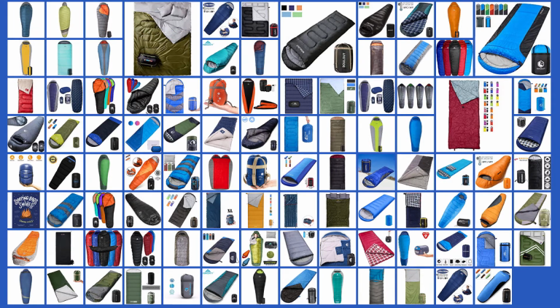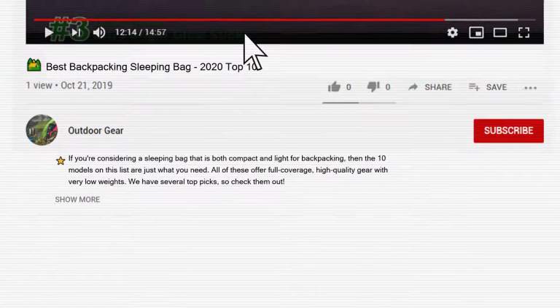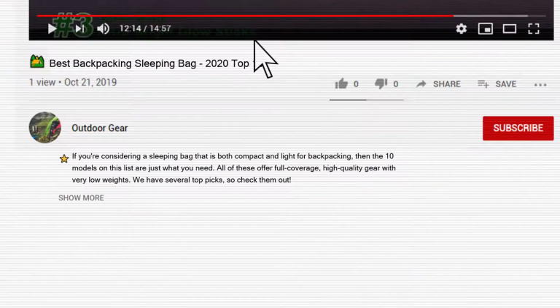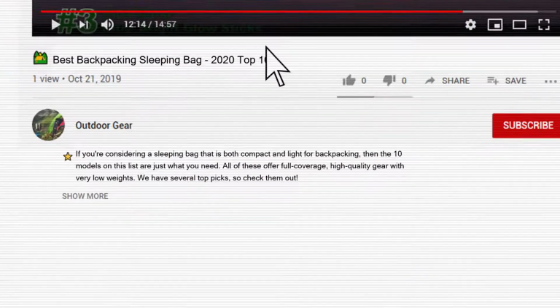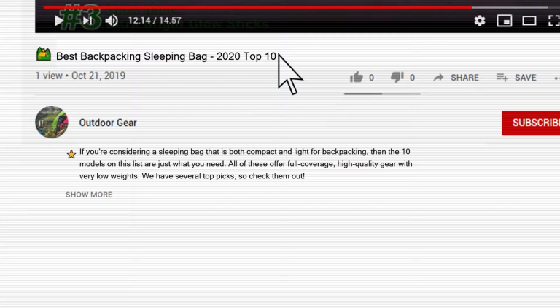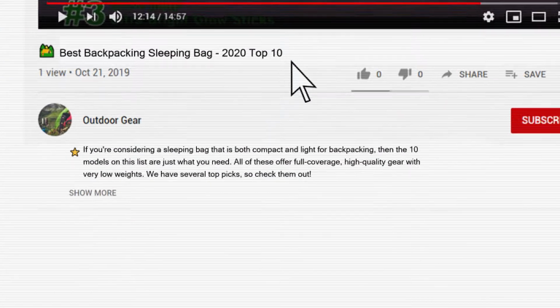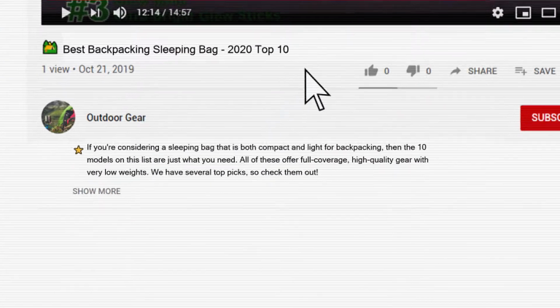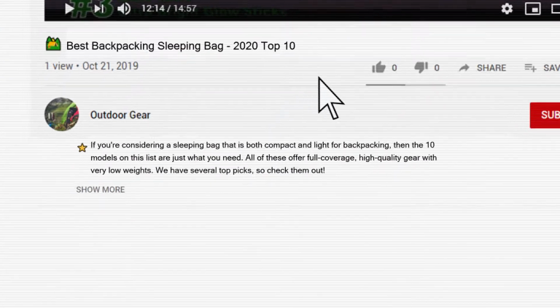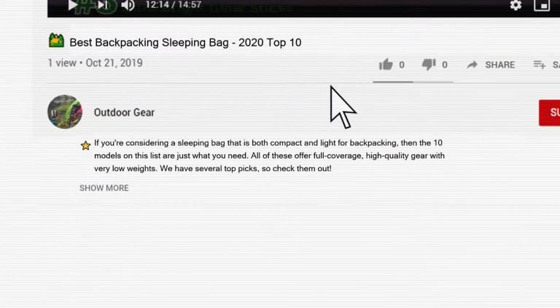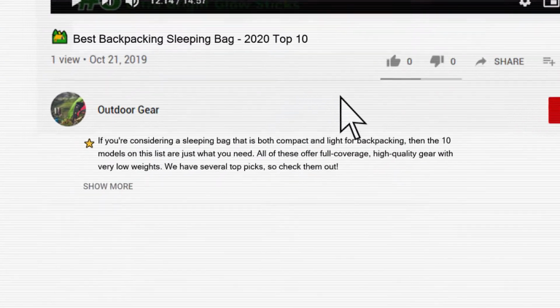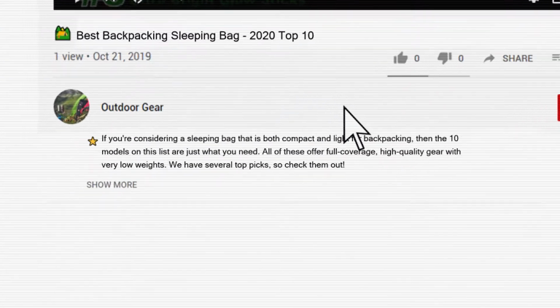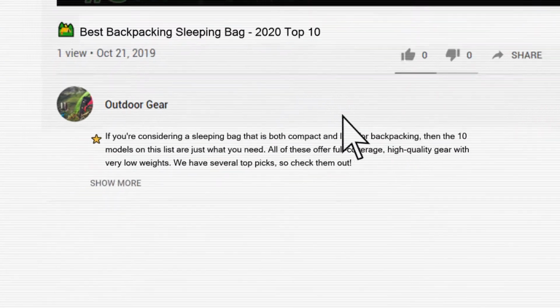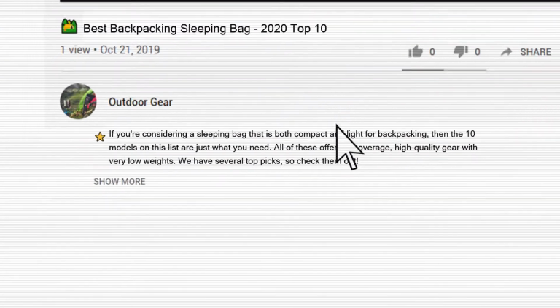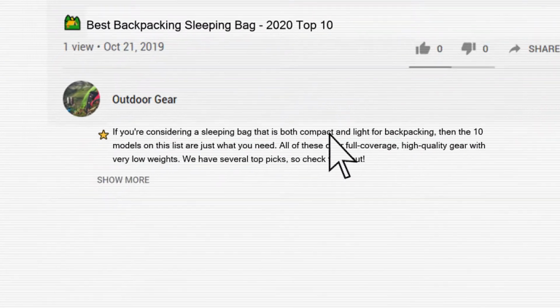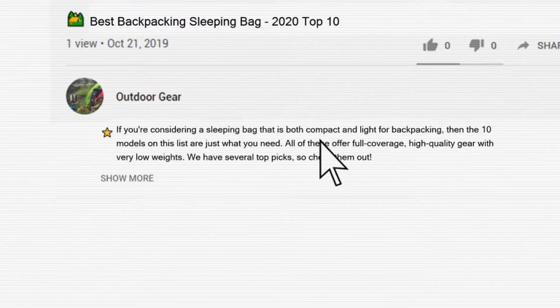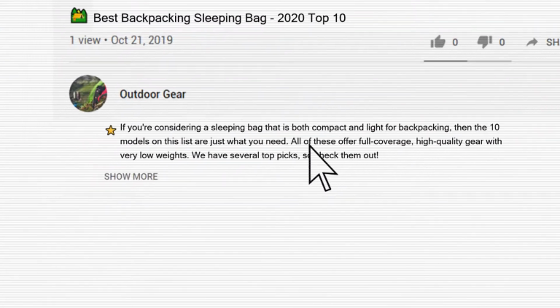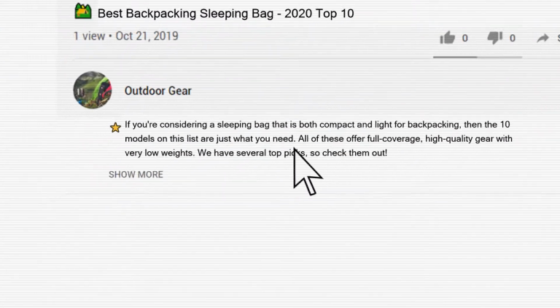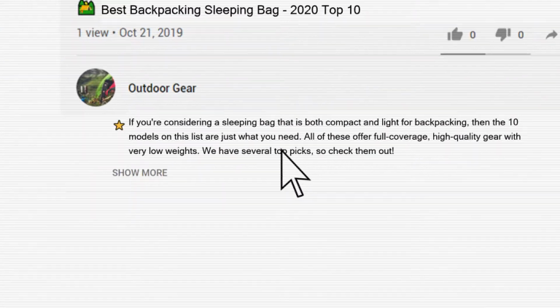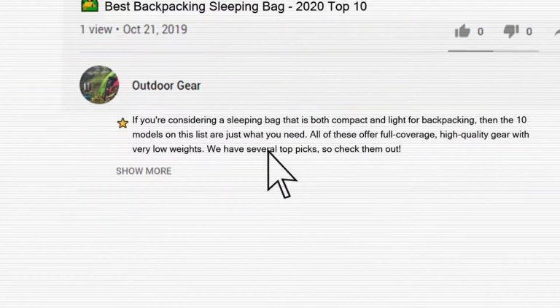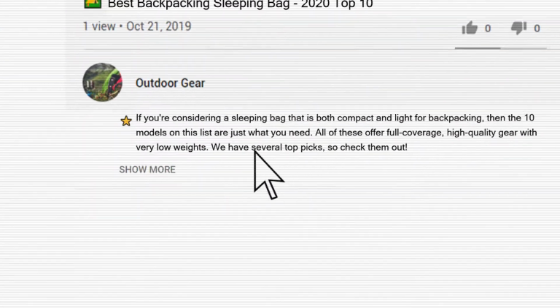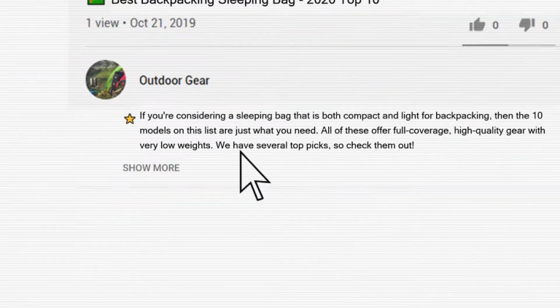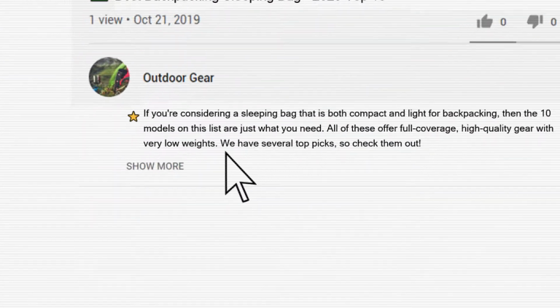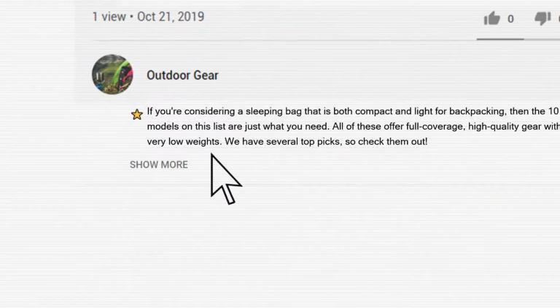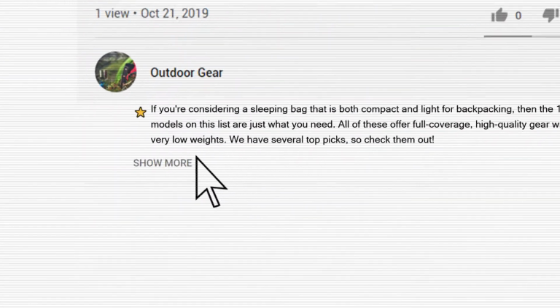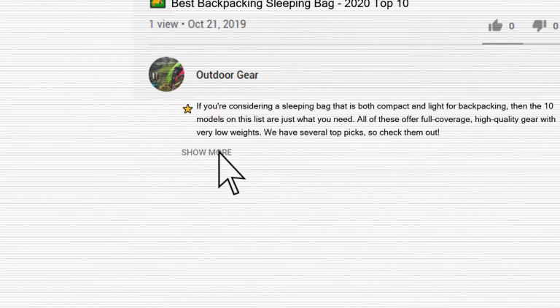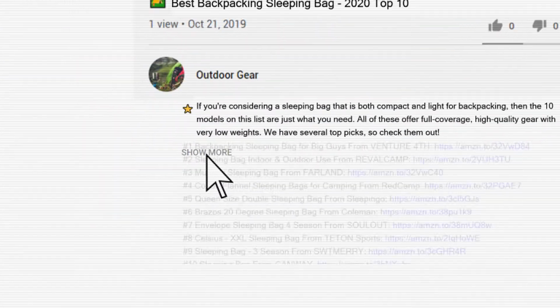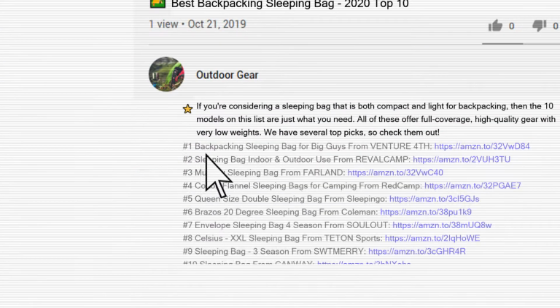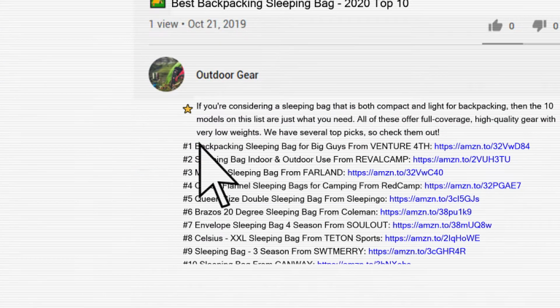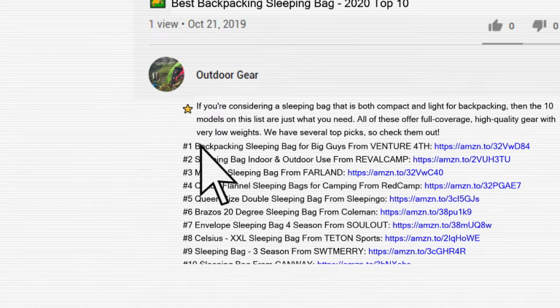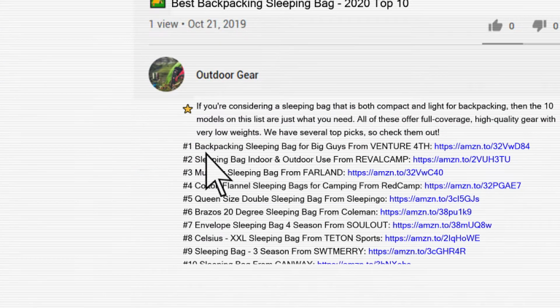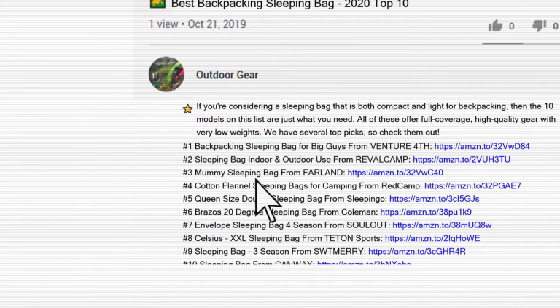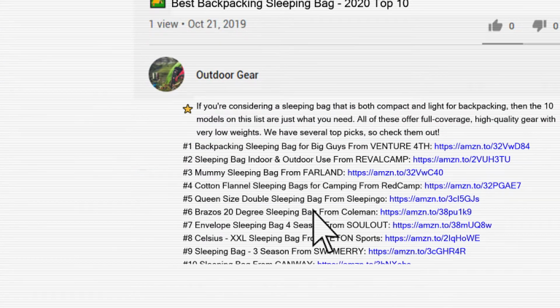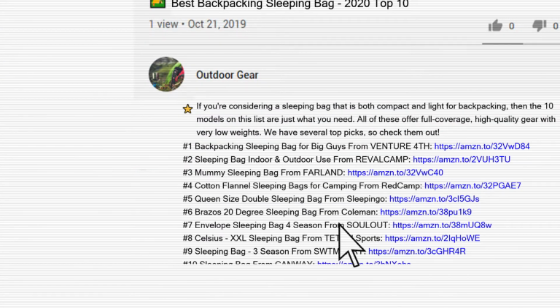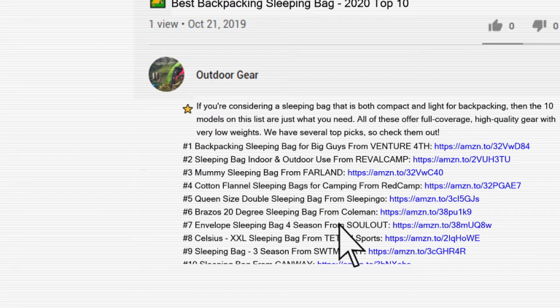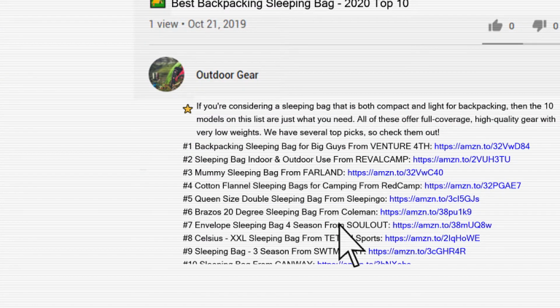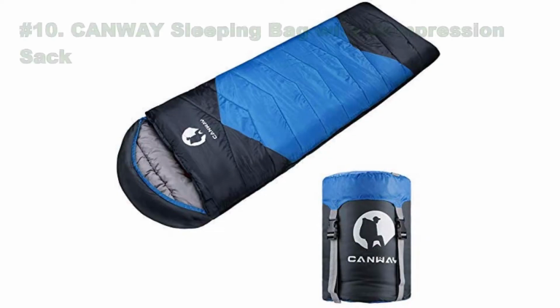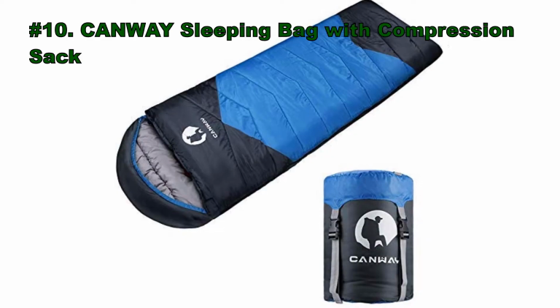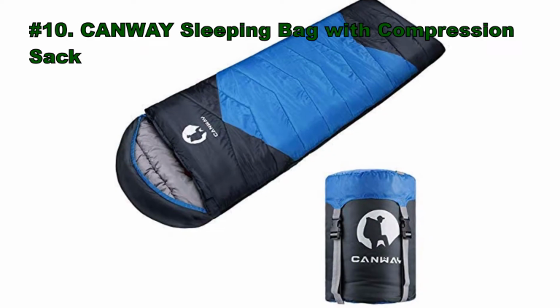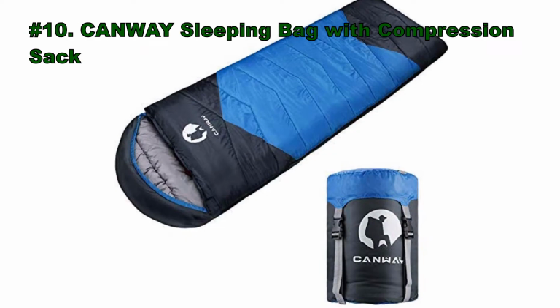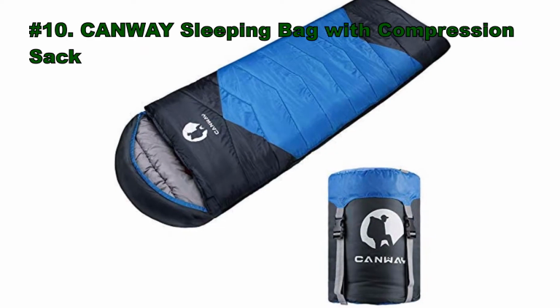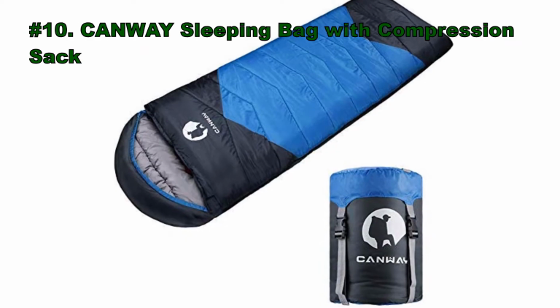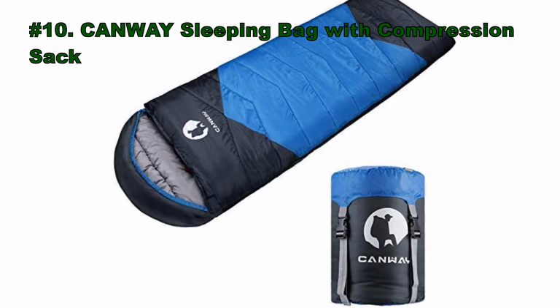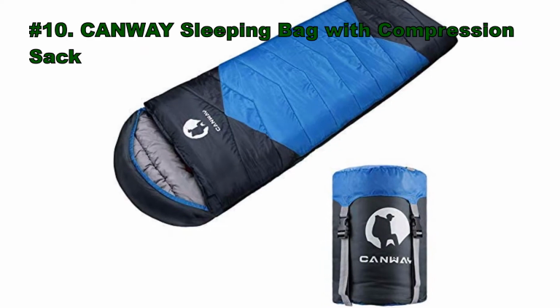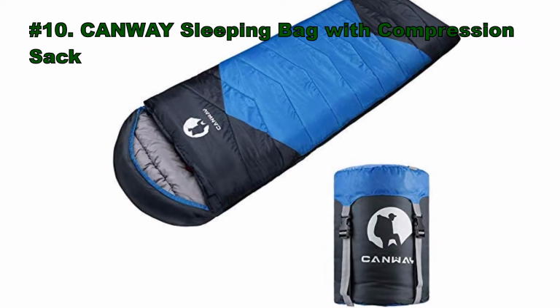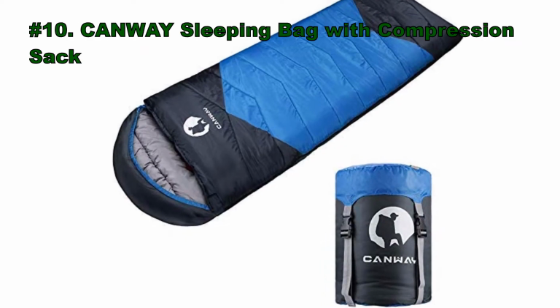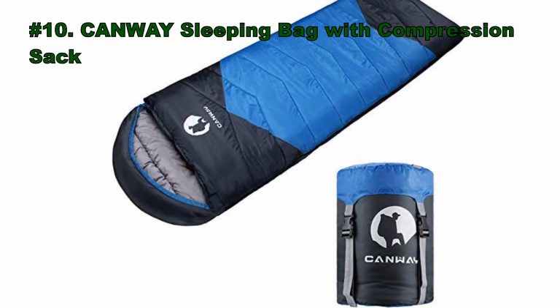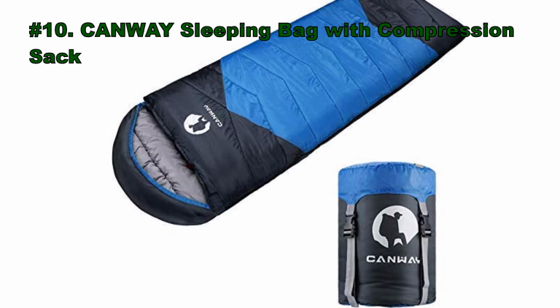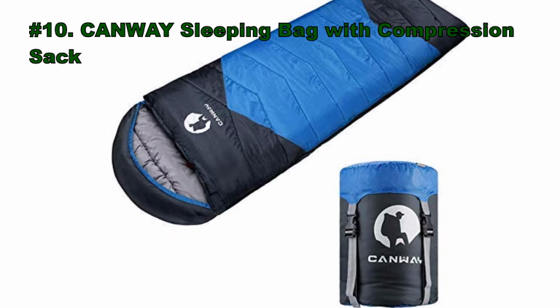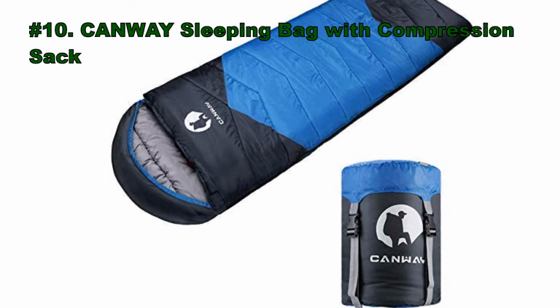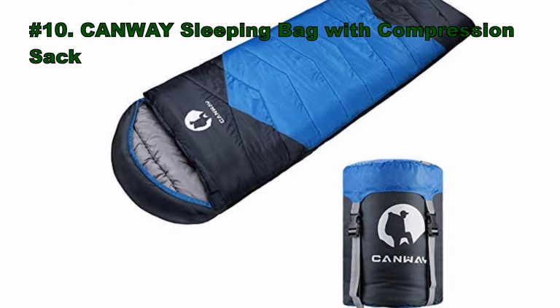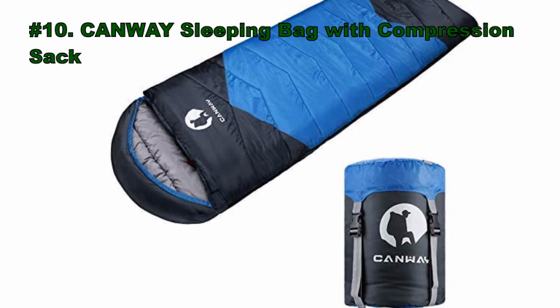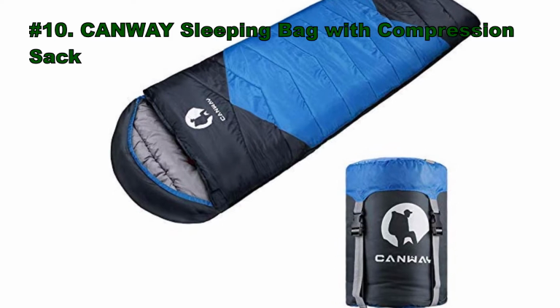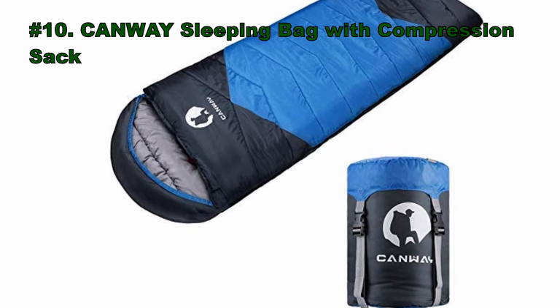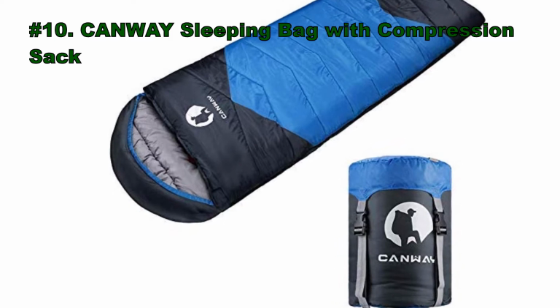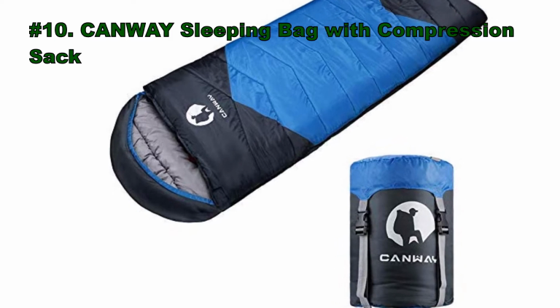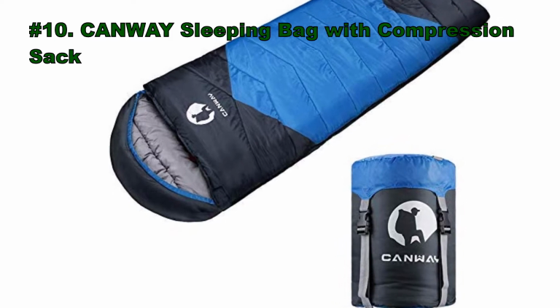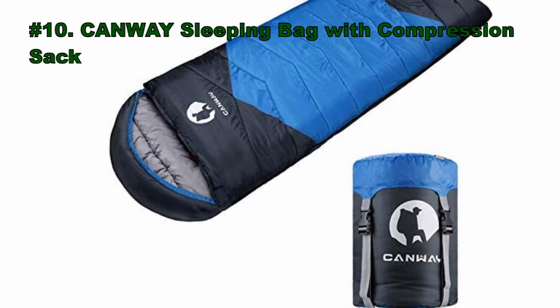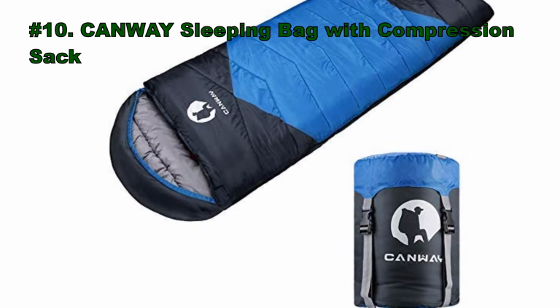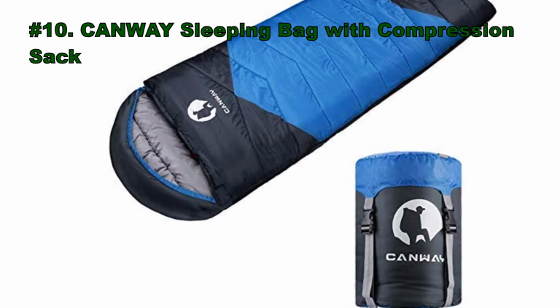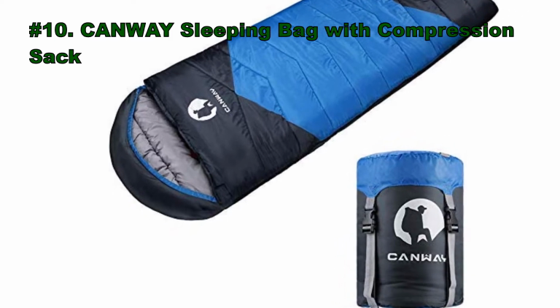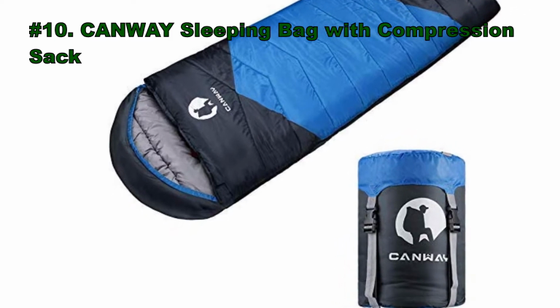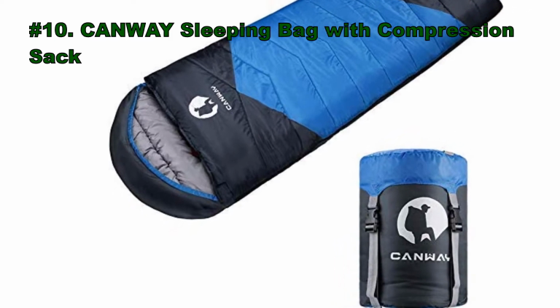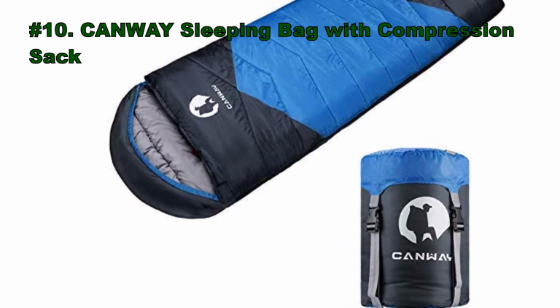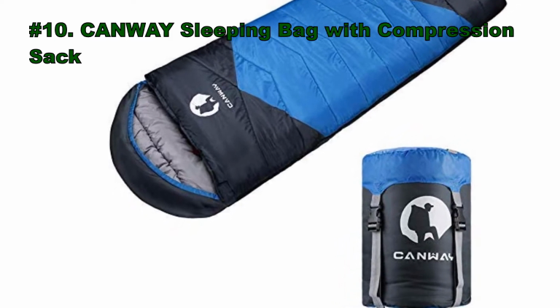Links to the products mentioned in this video can be found in the description below. At number 10, we have placed a sleeping bag with compression sack from Canway.